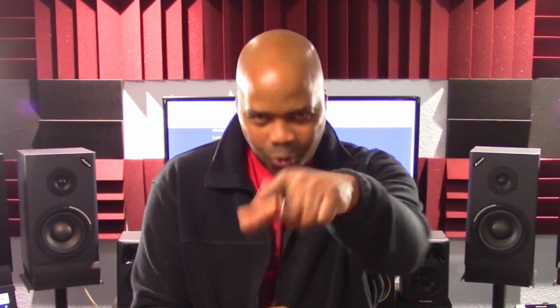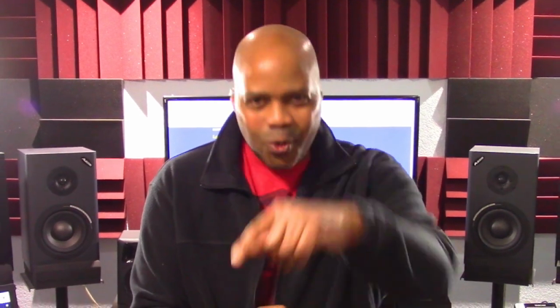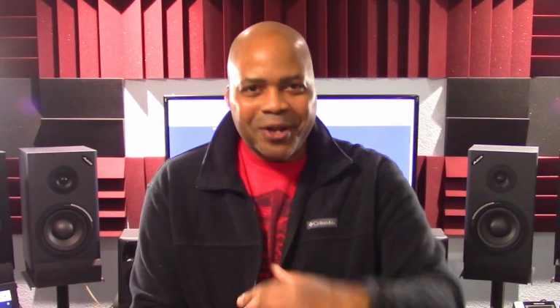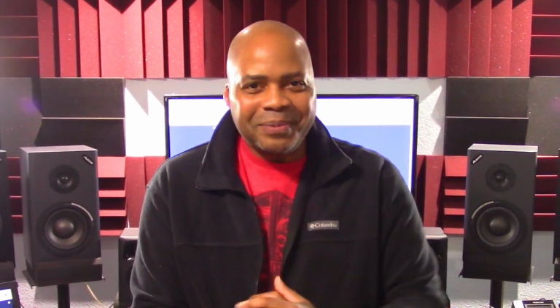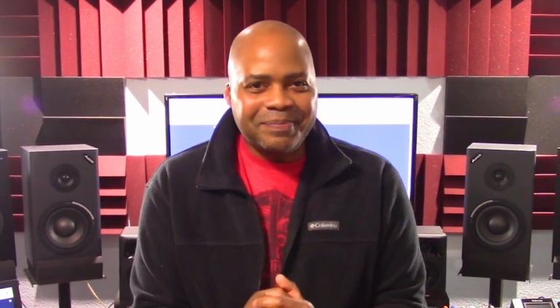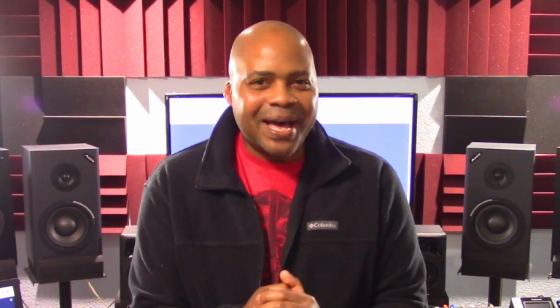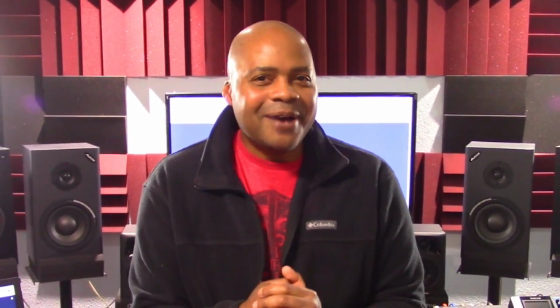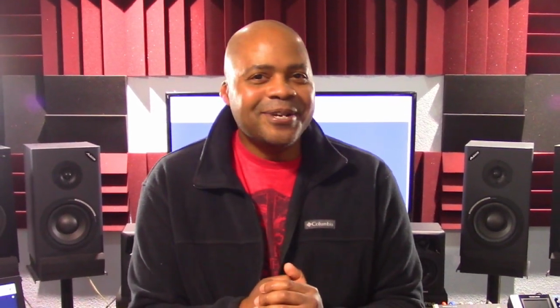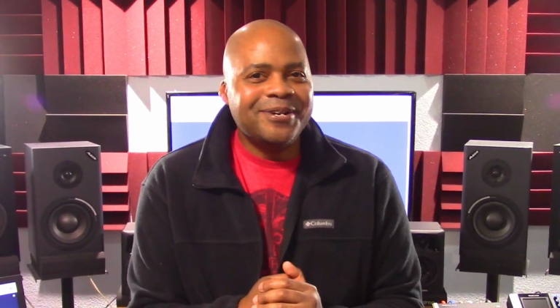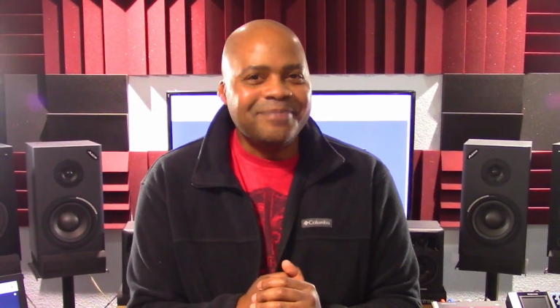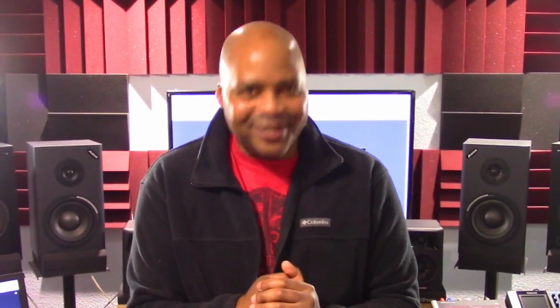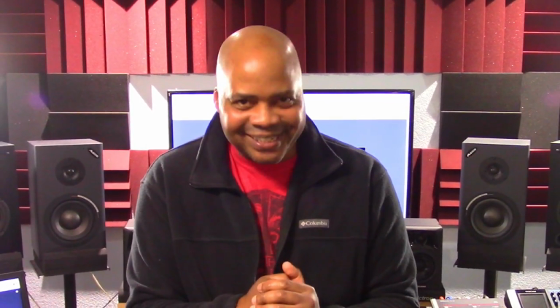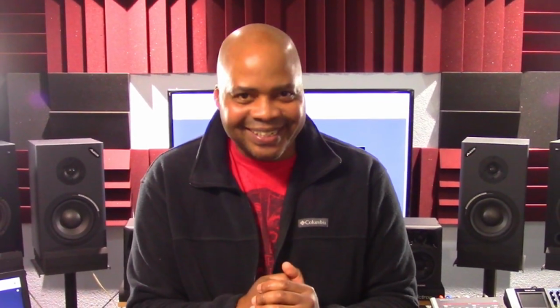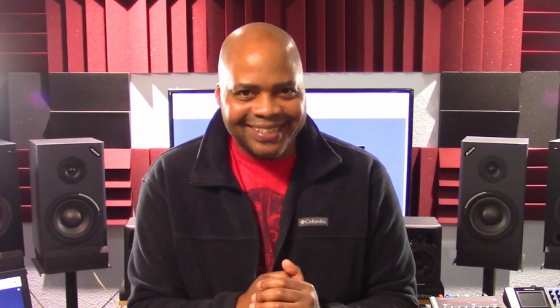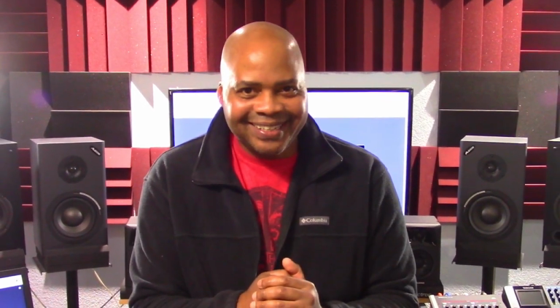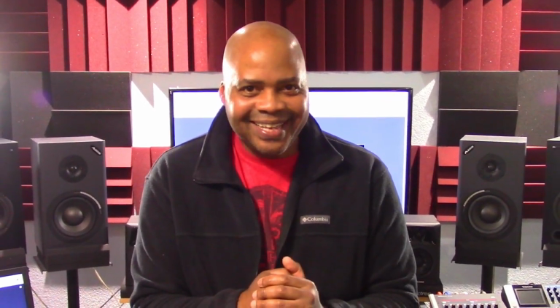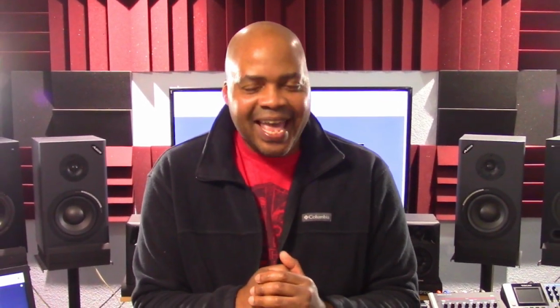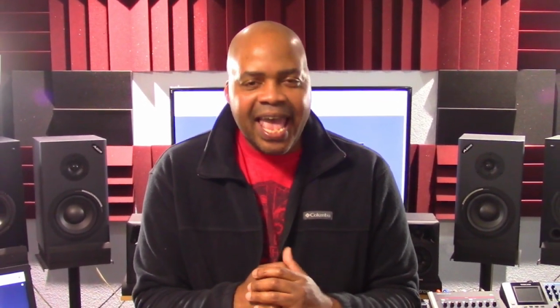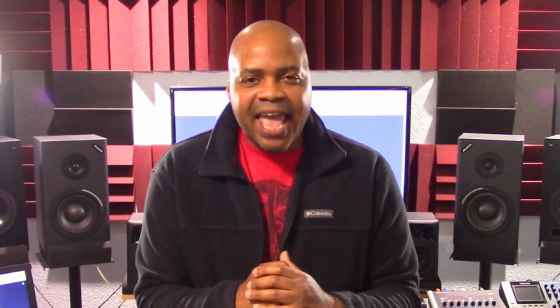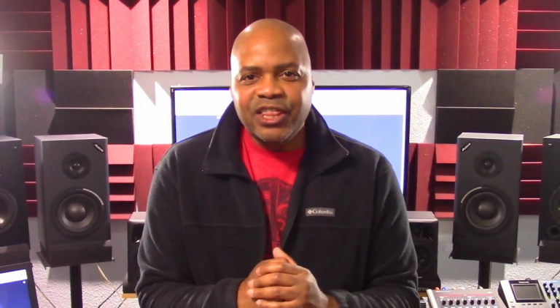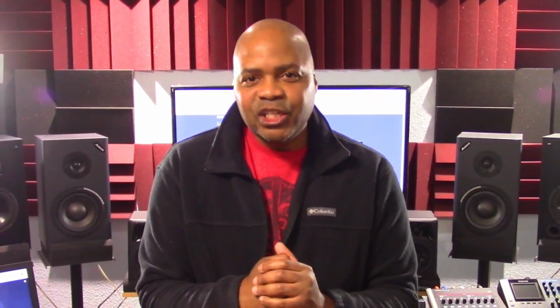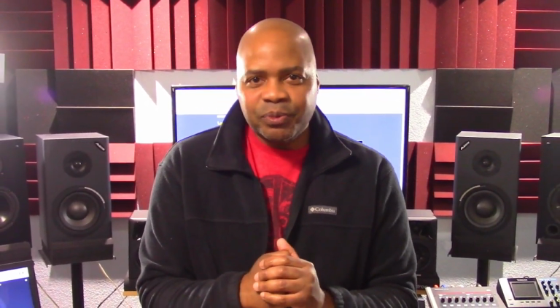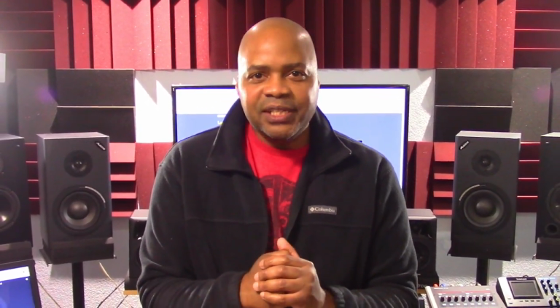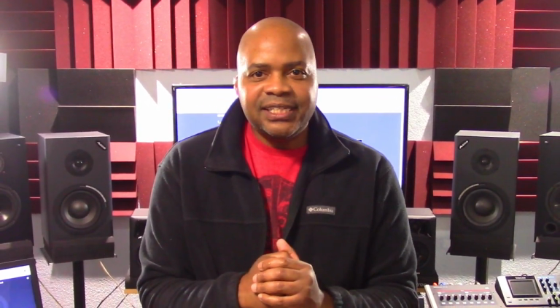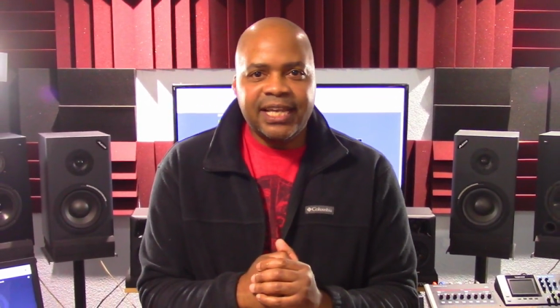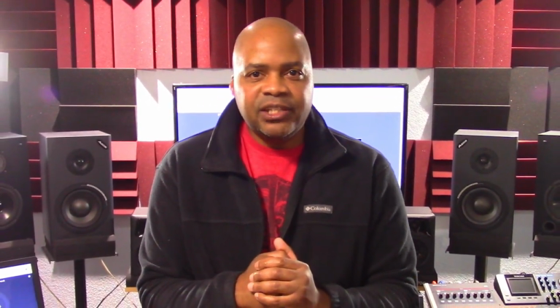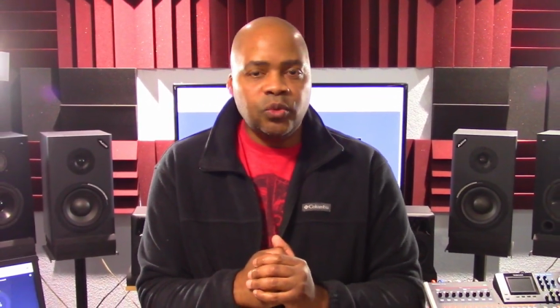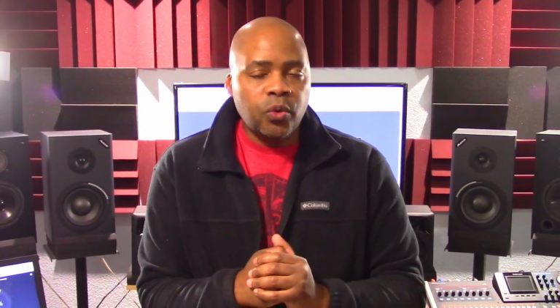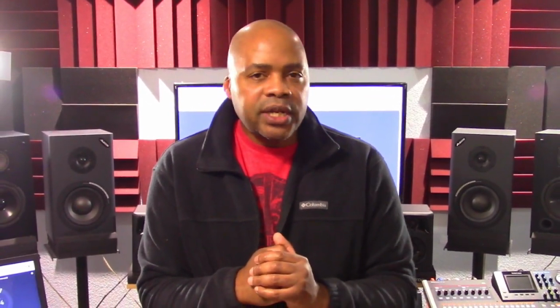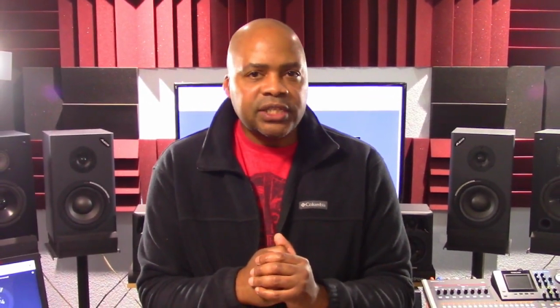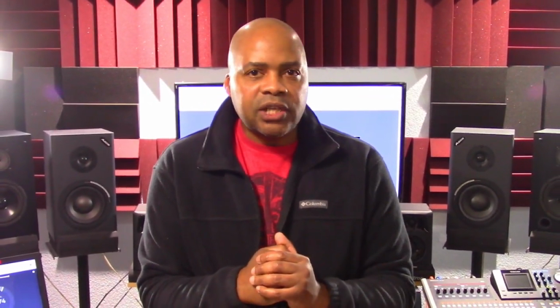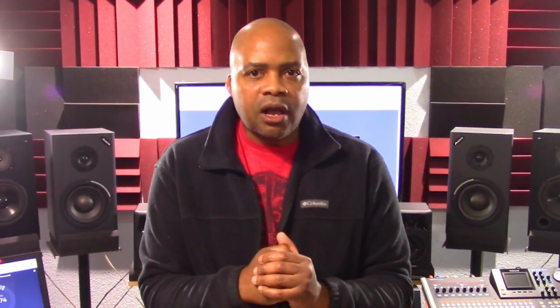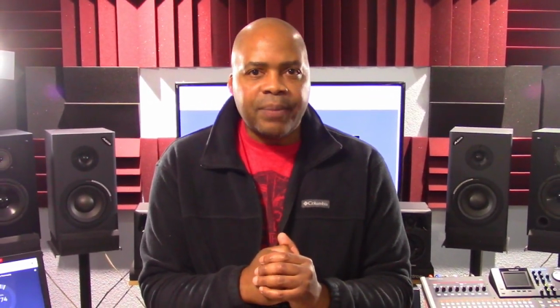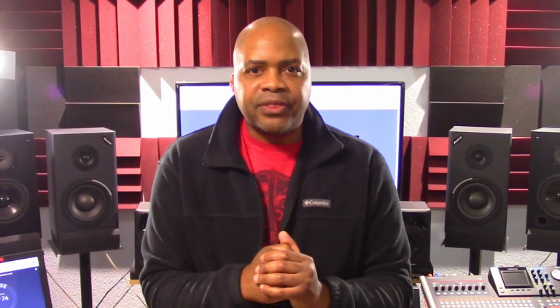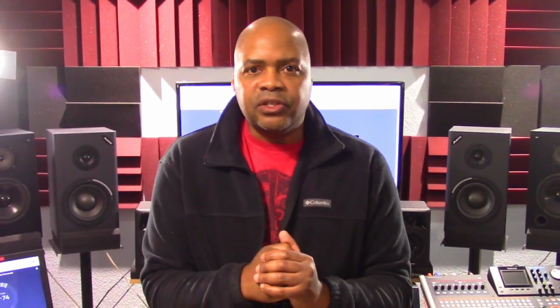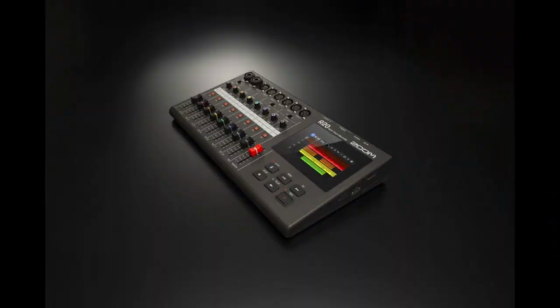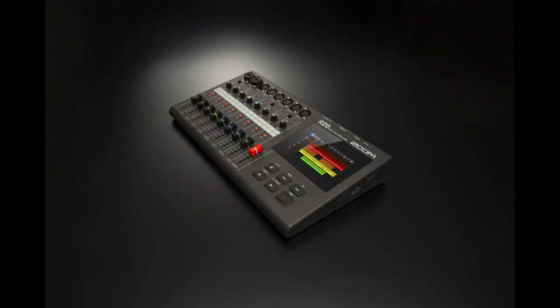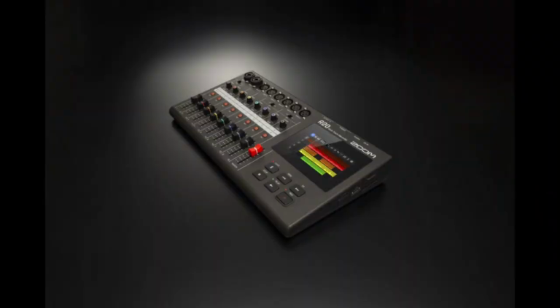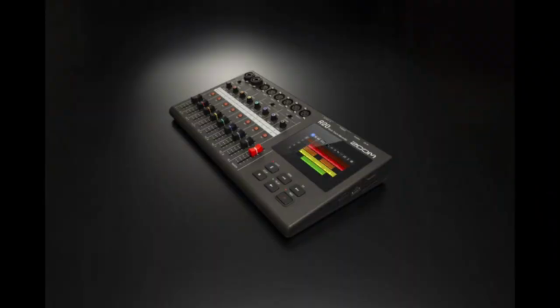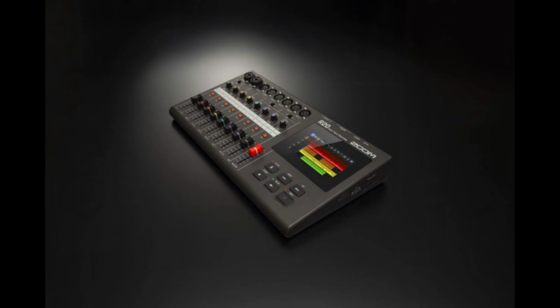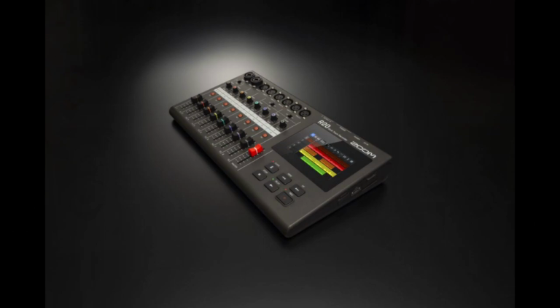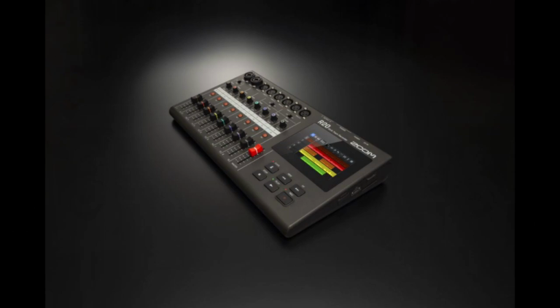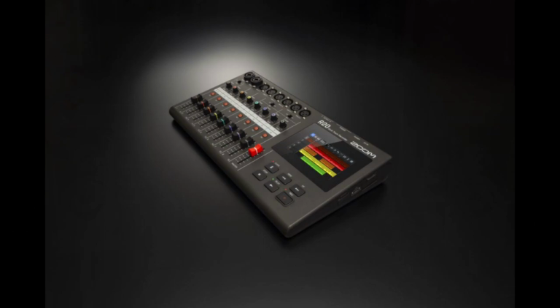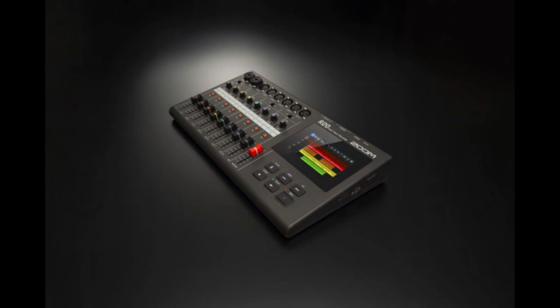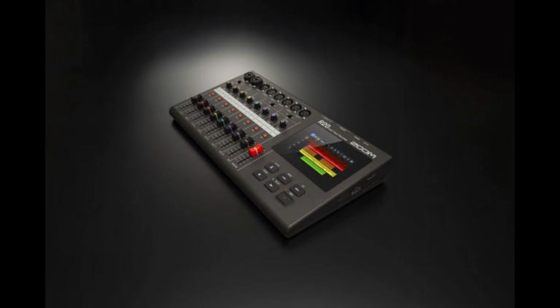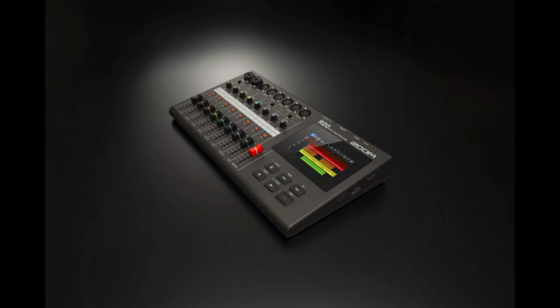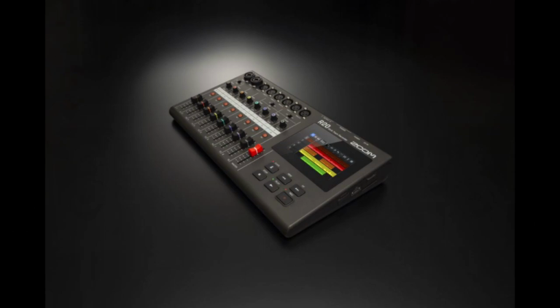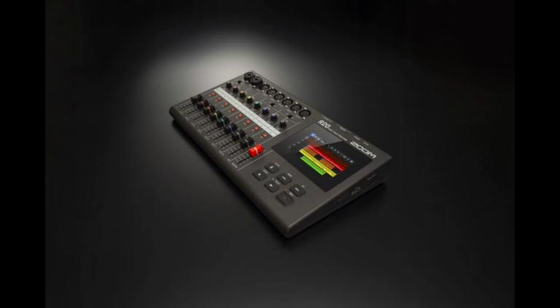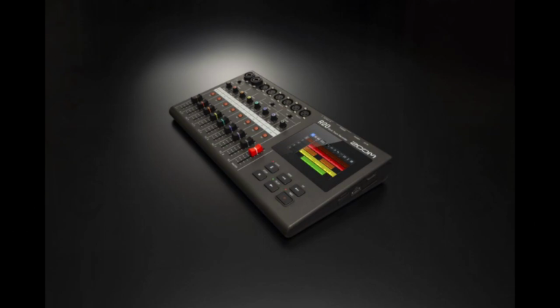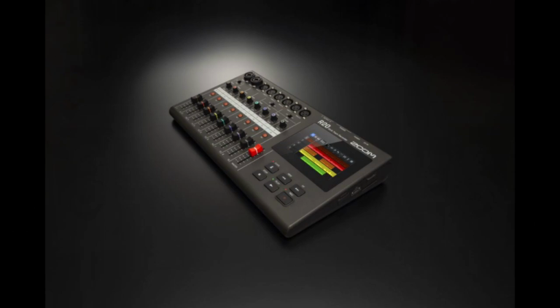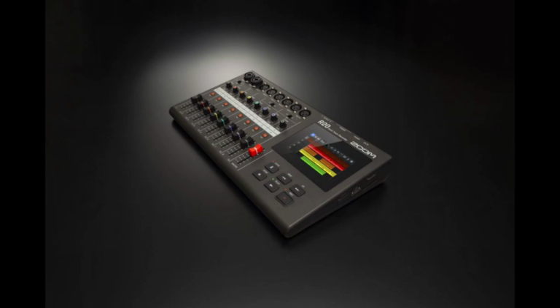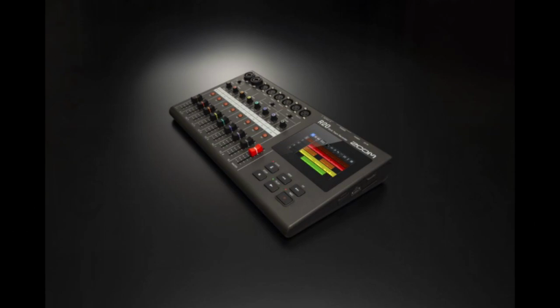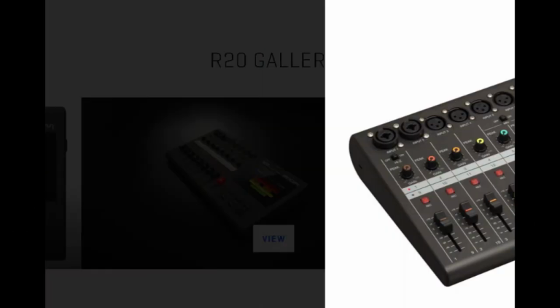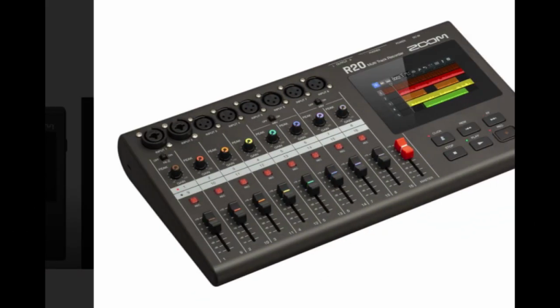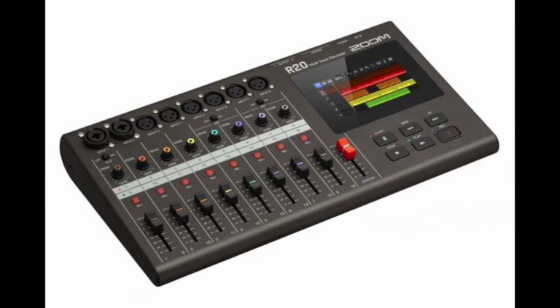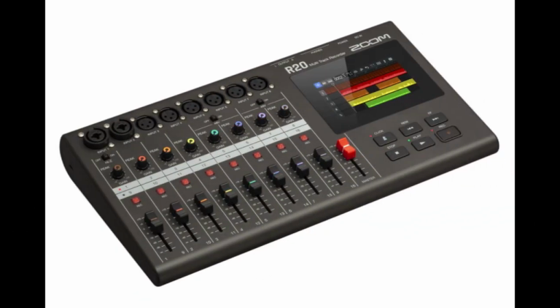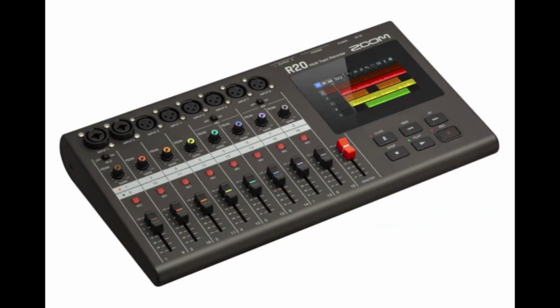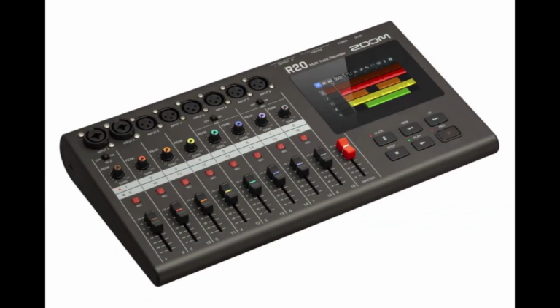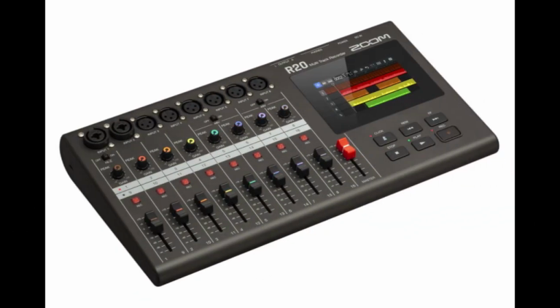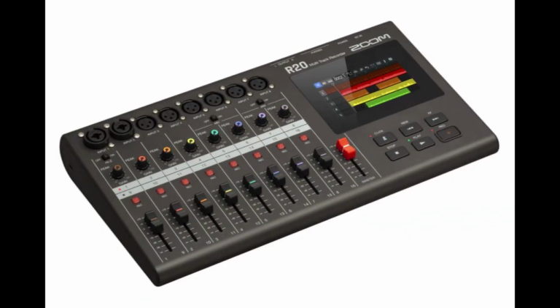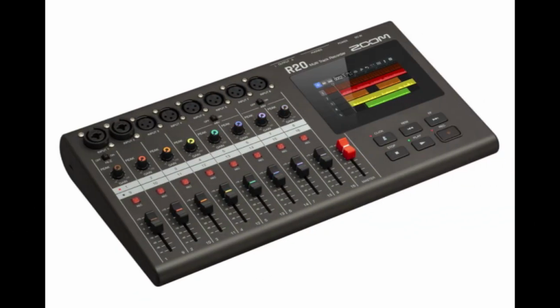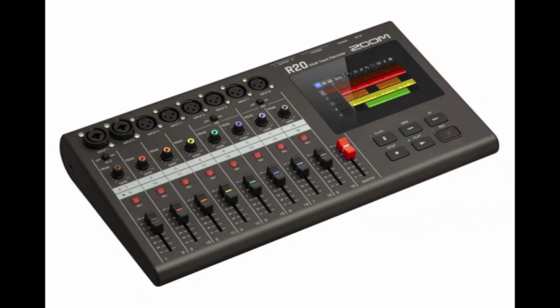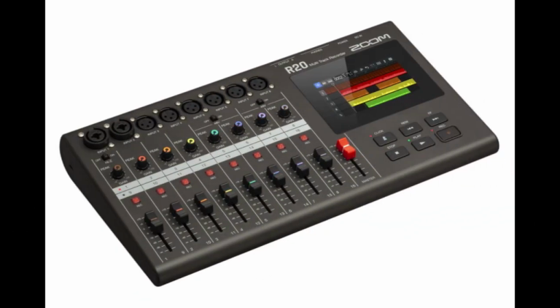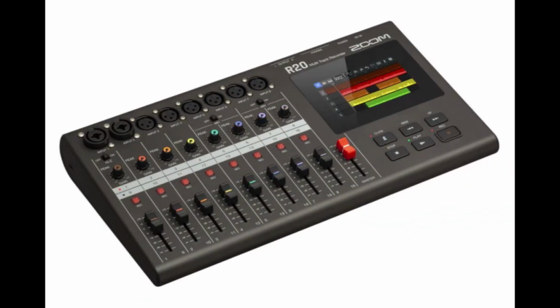Welcome to PowerCode Music. In this presentation, we're going to talk about the Zoom R20's MIDI implementation.